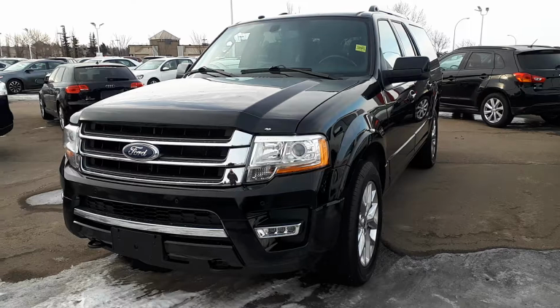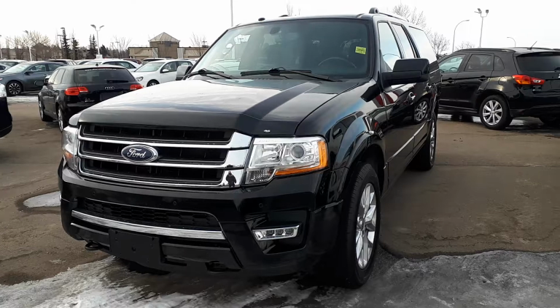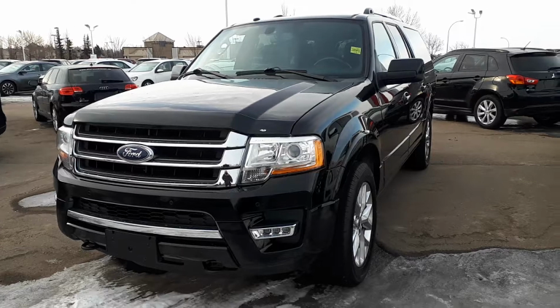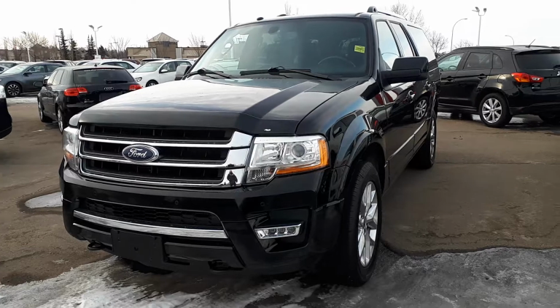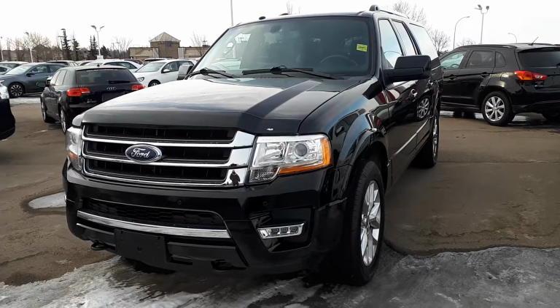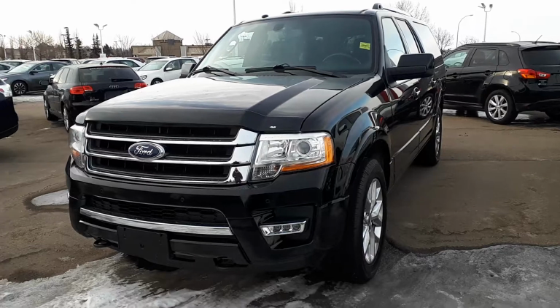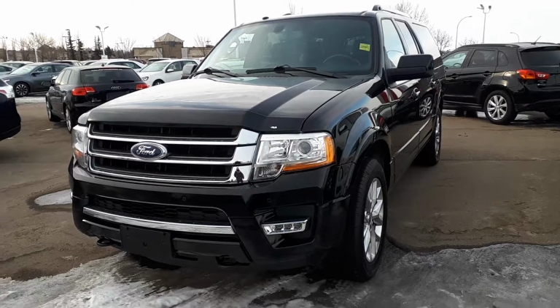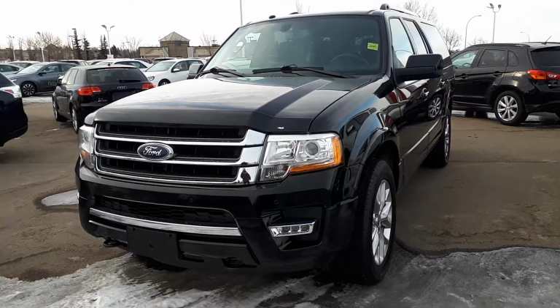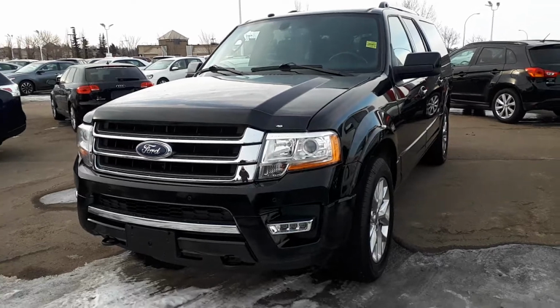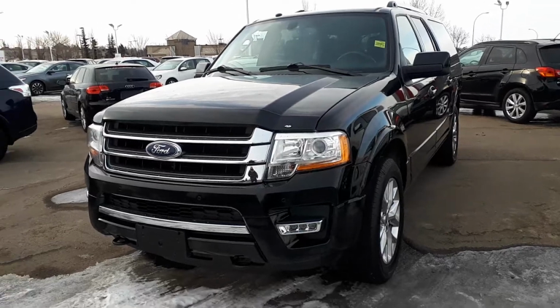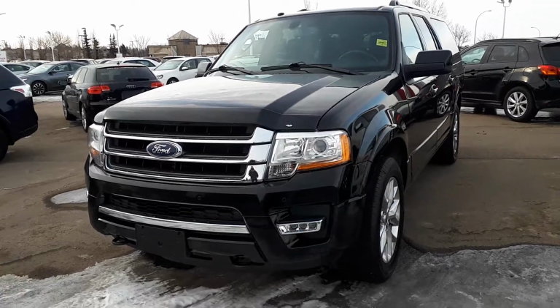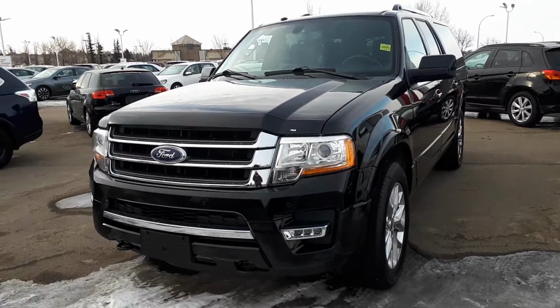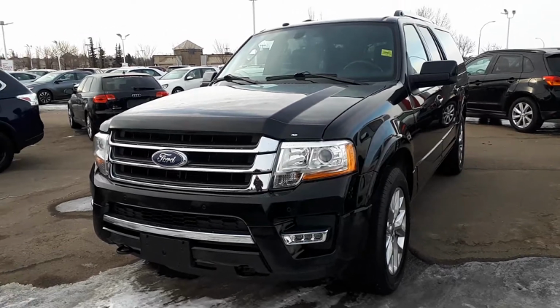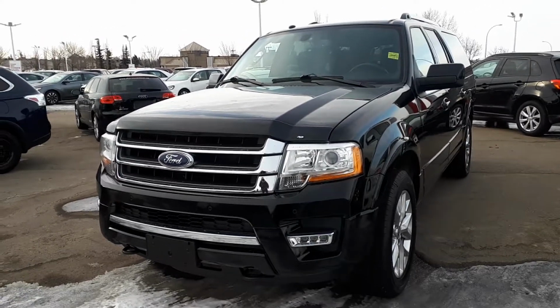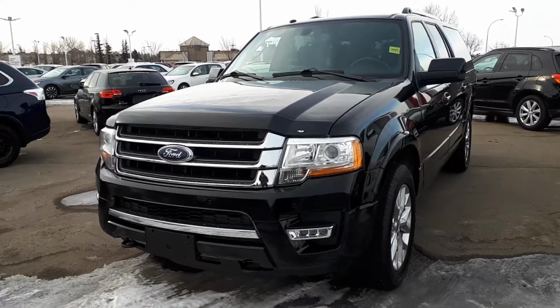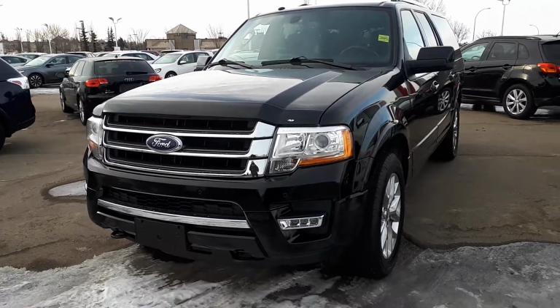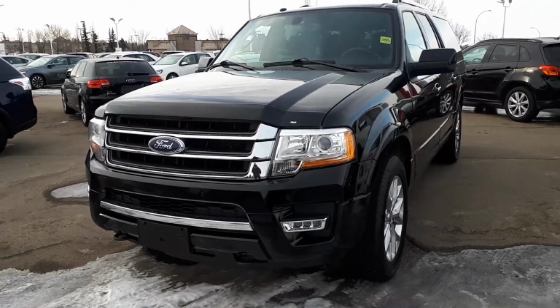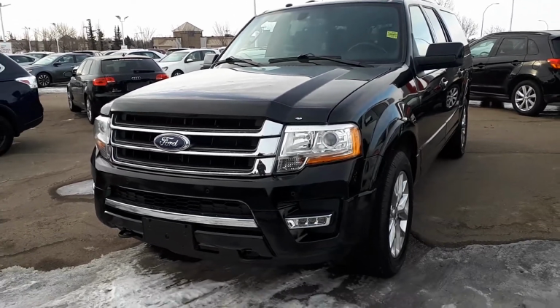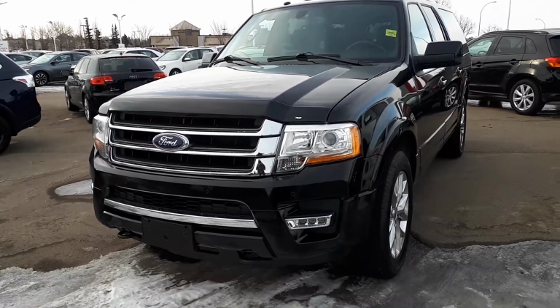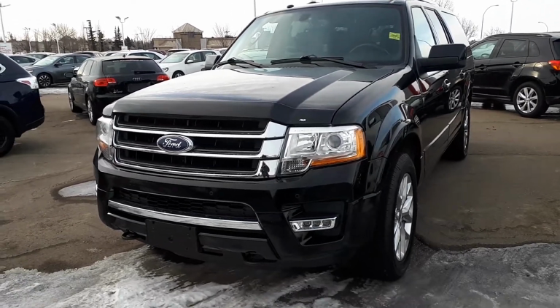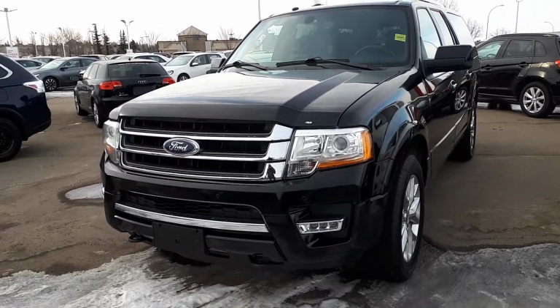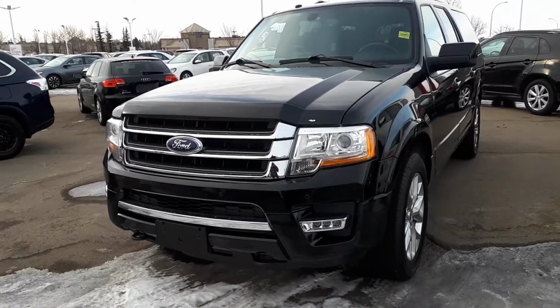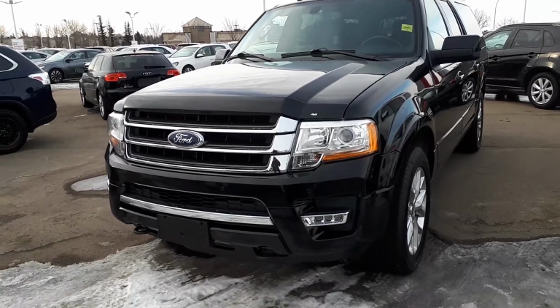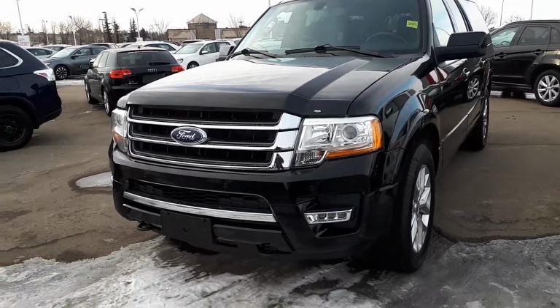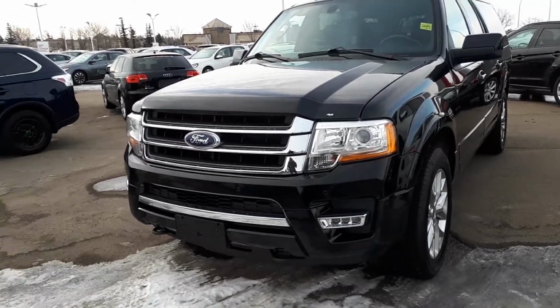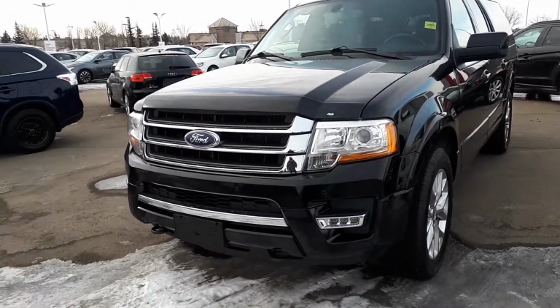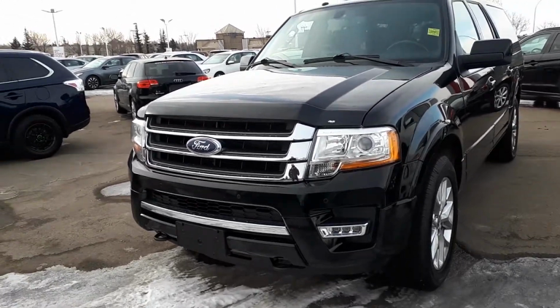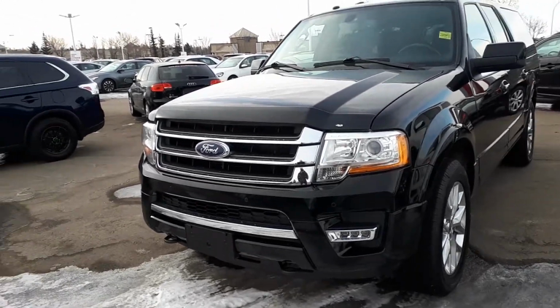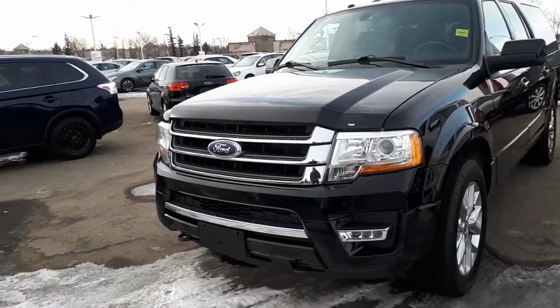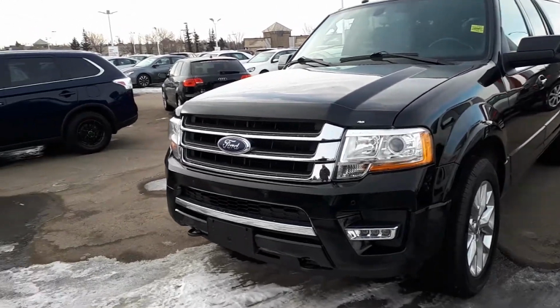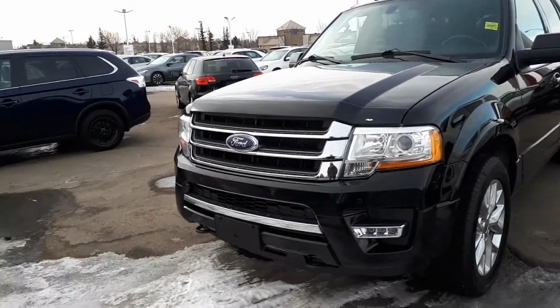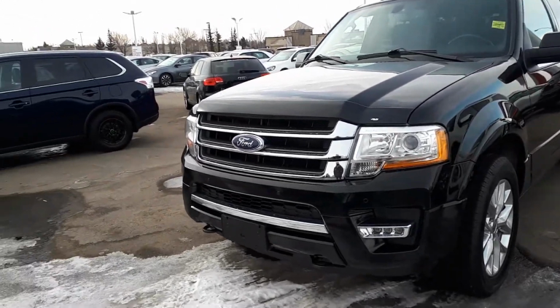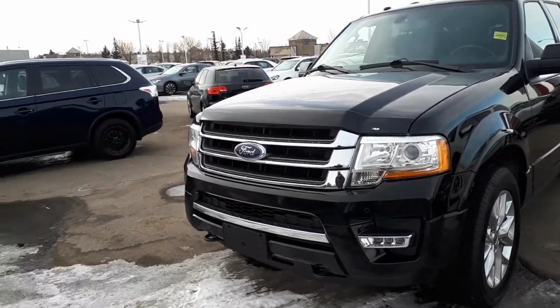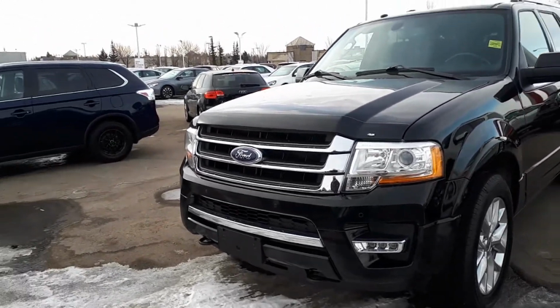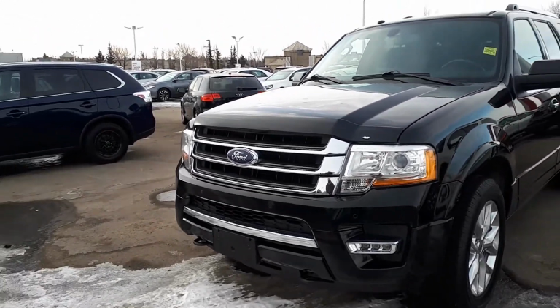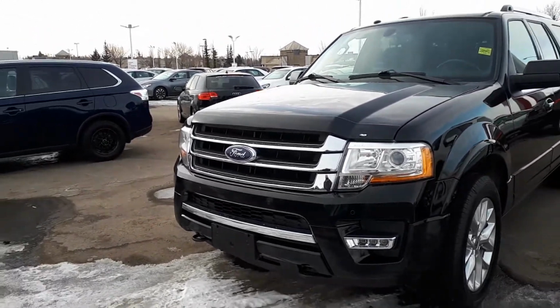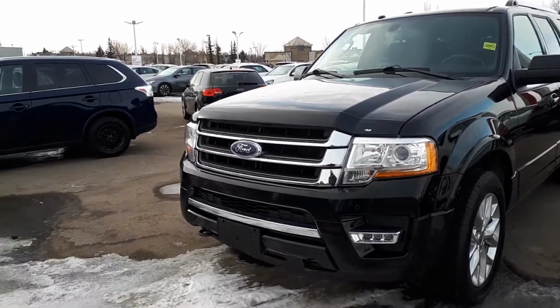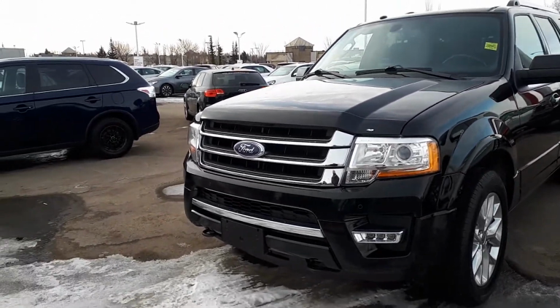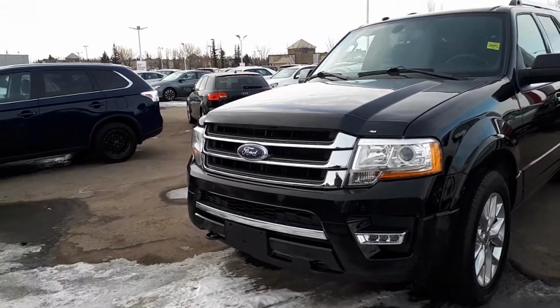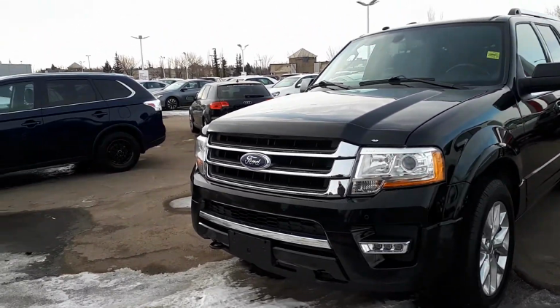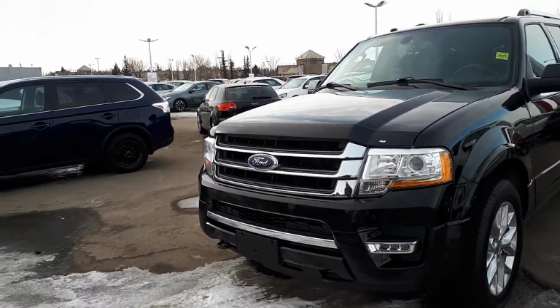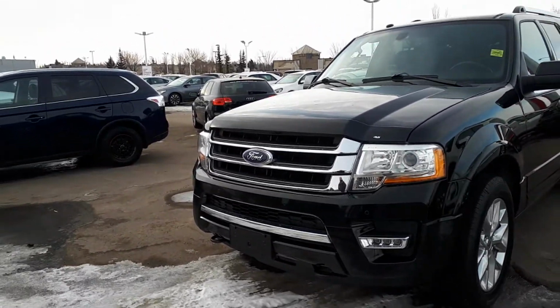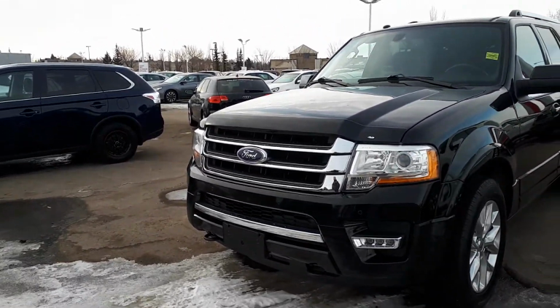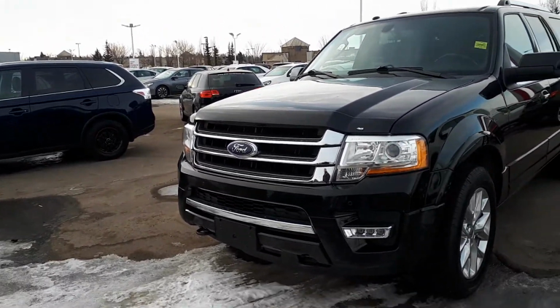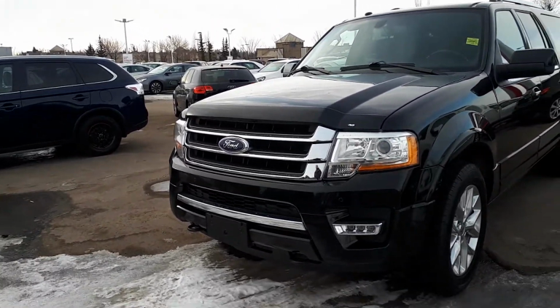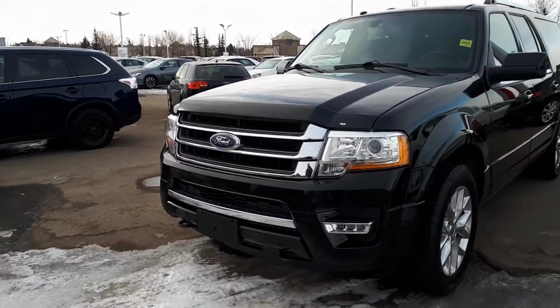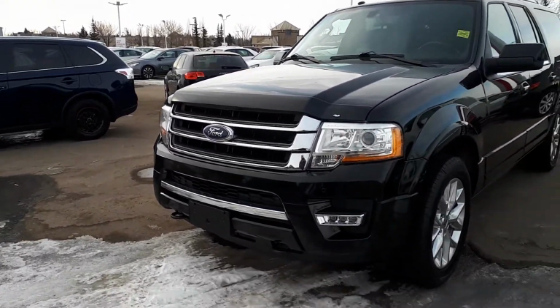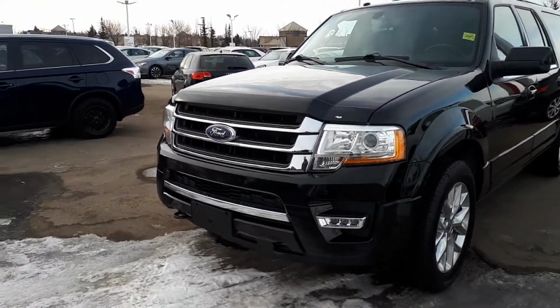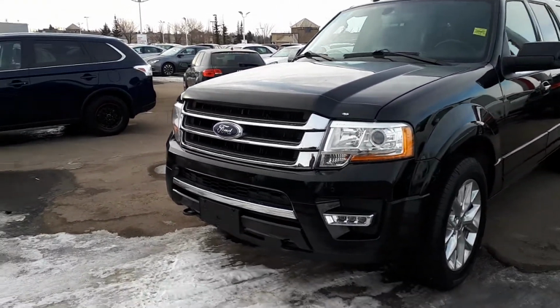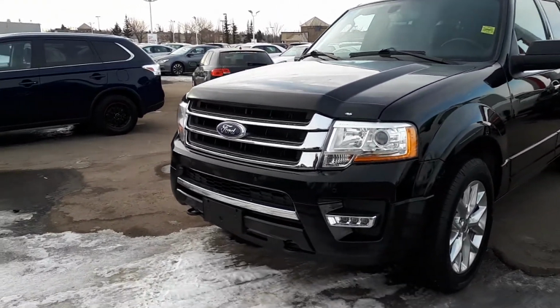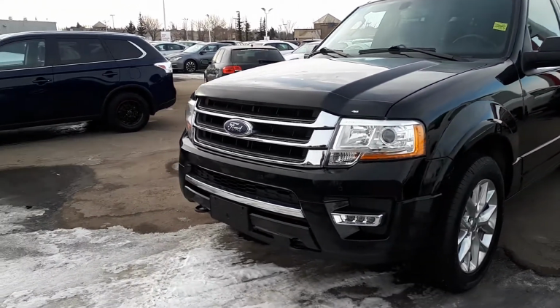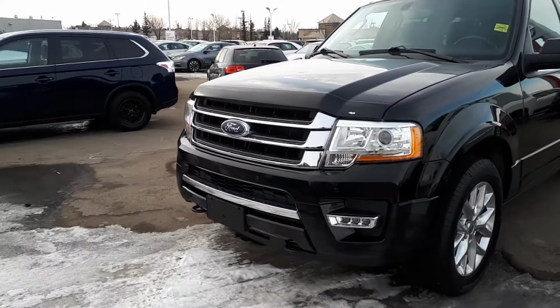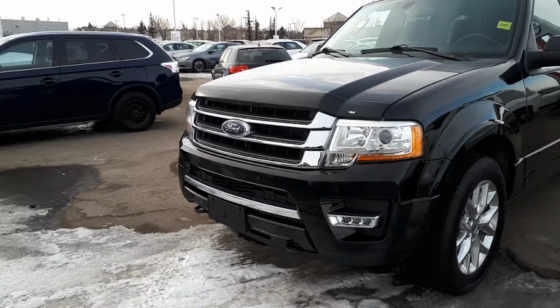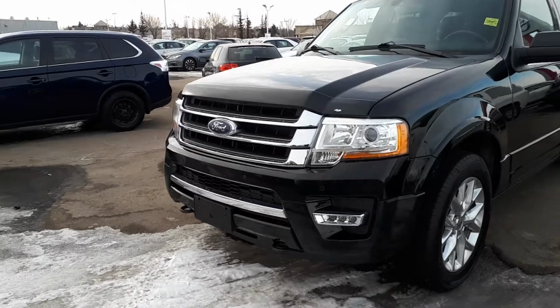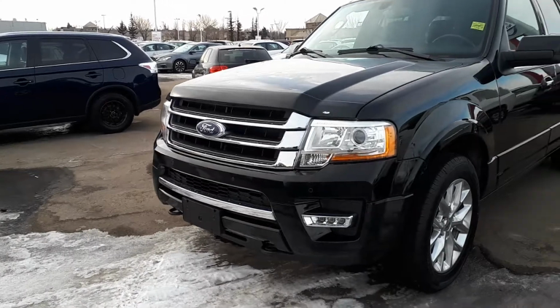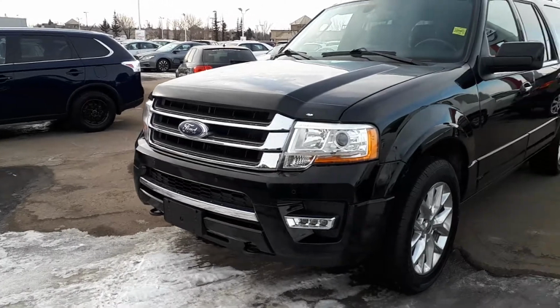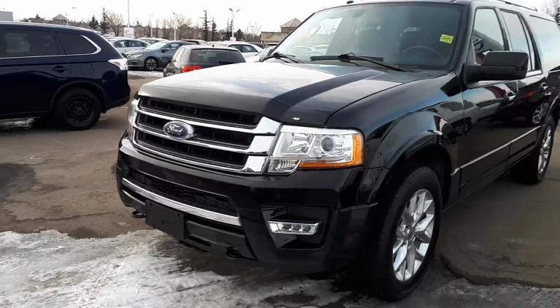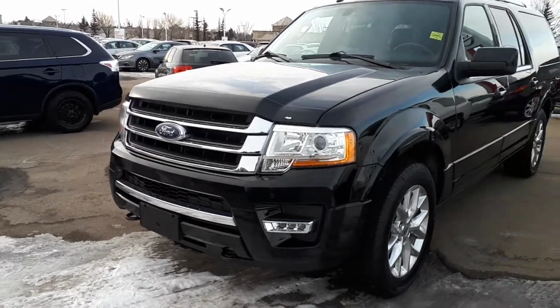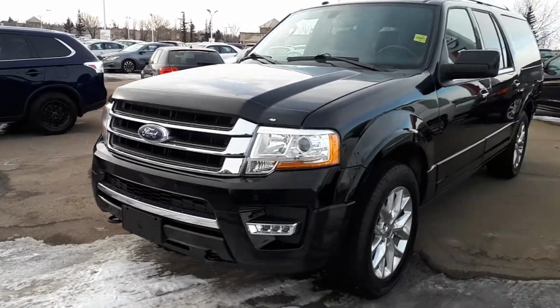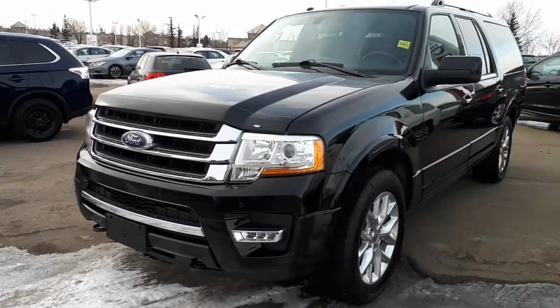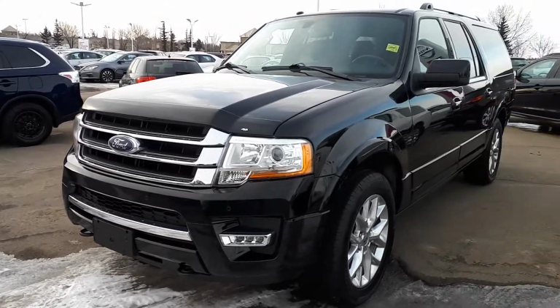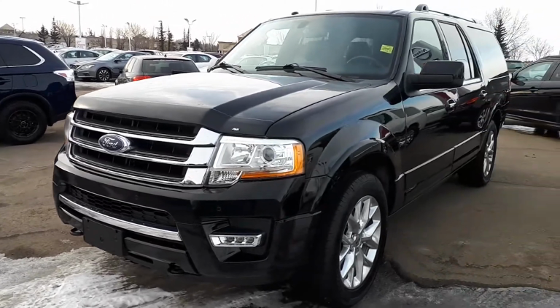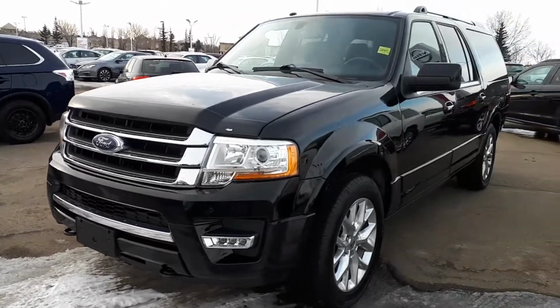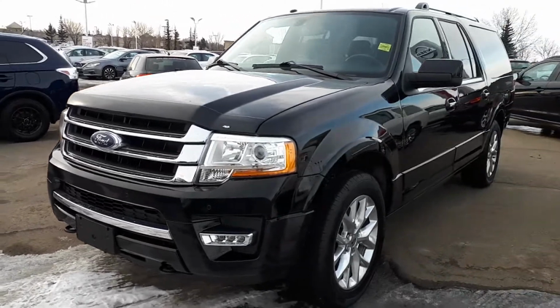Hi Louis, Mark here from Sherwood Nissan. This is the 2017 Expedition that you inquired on.